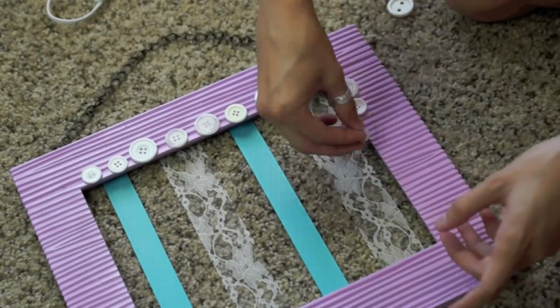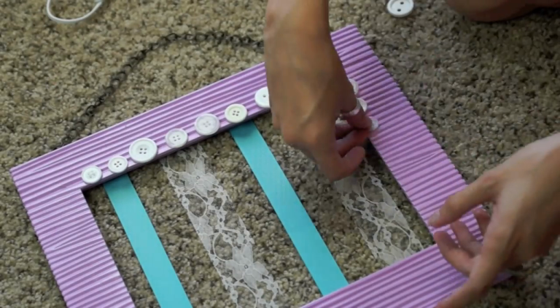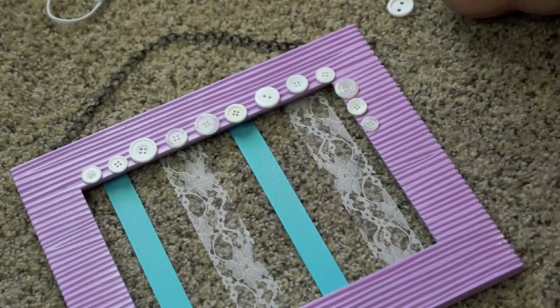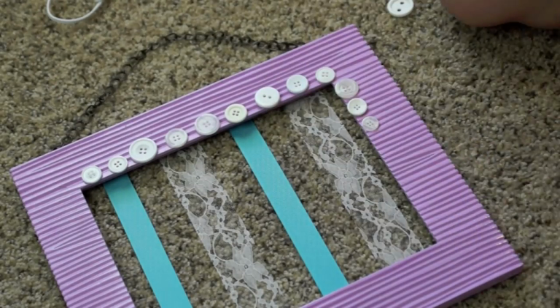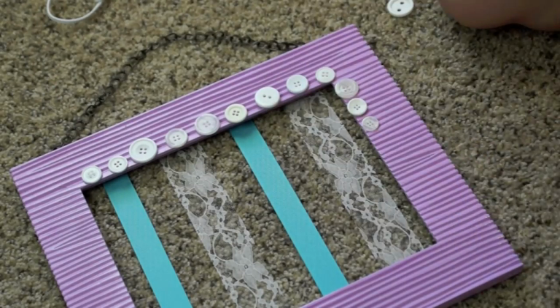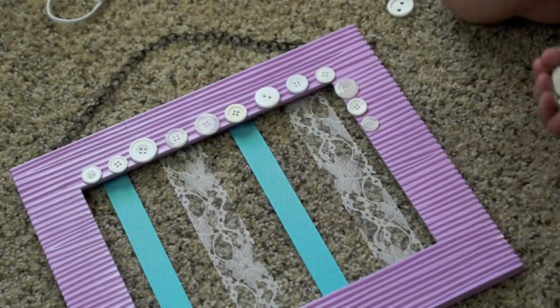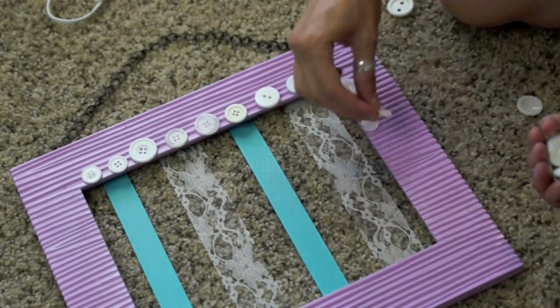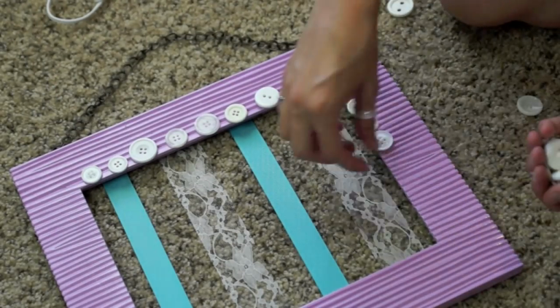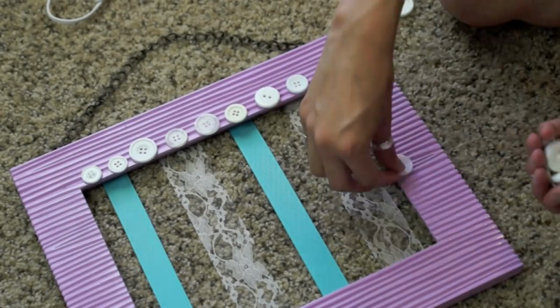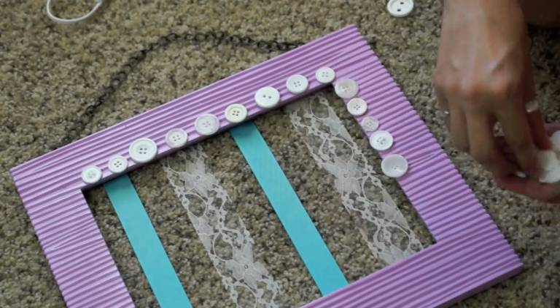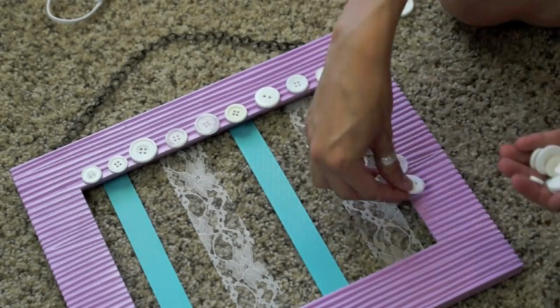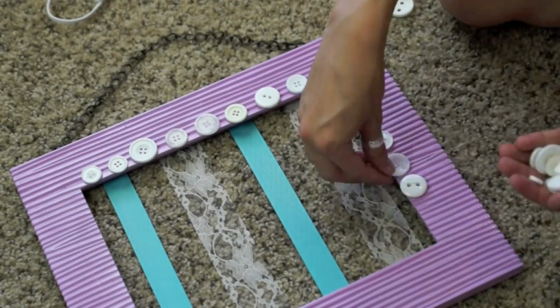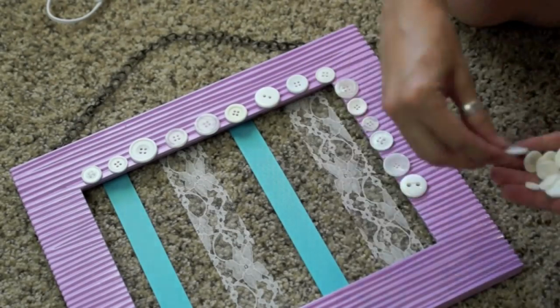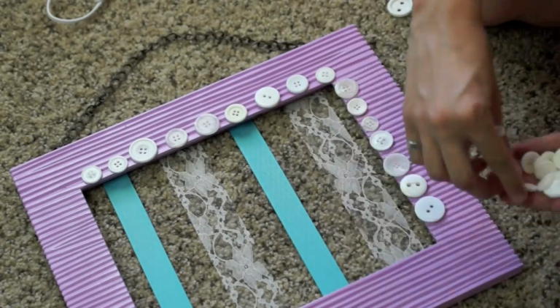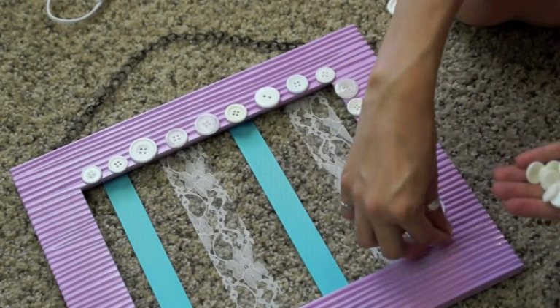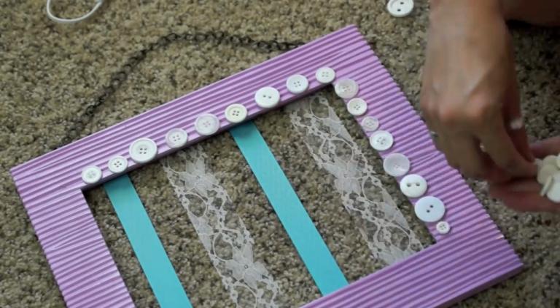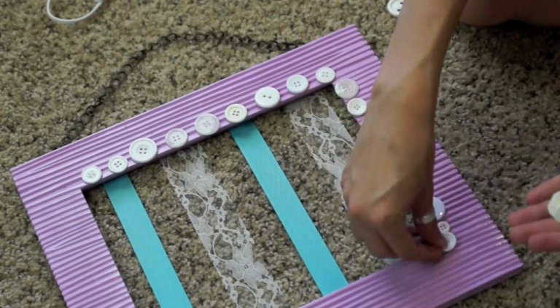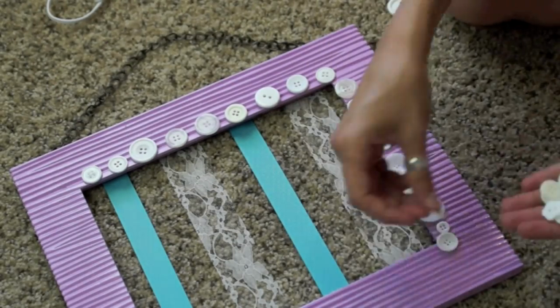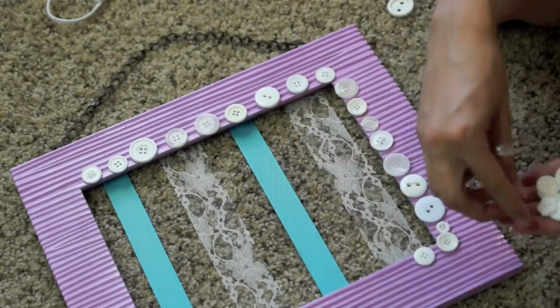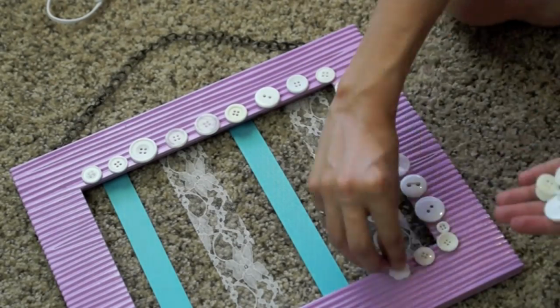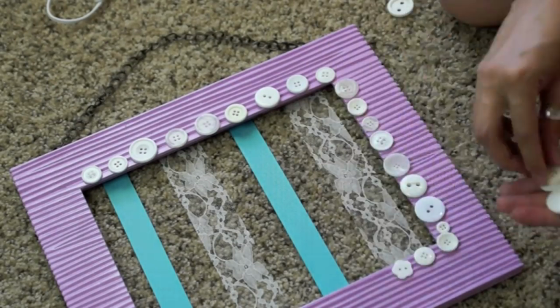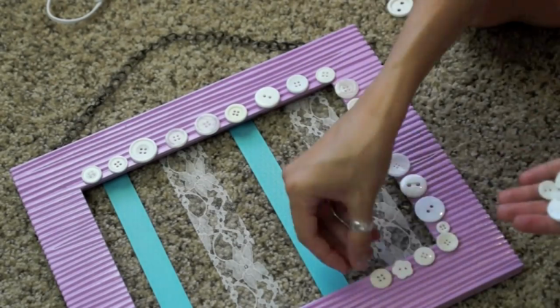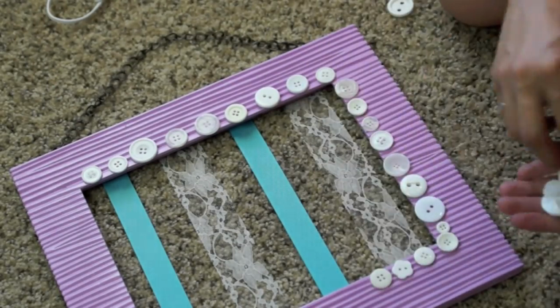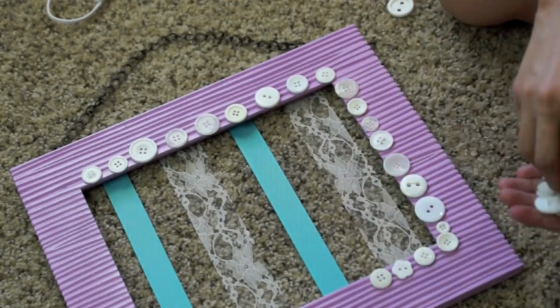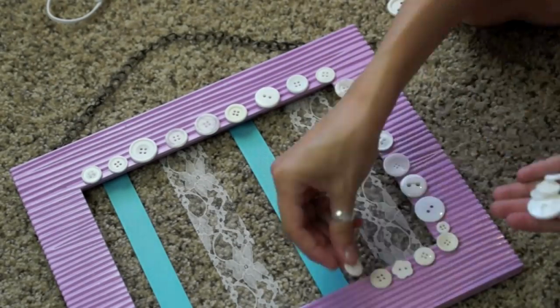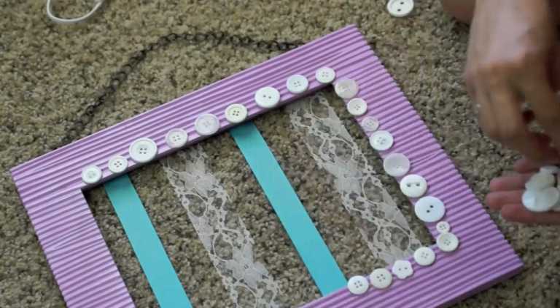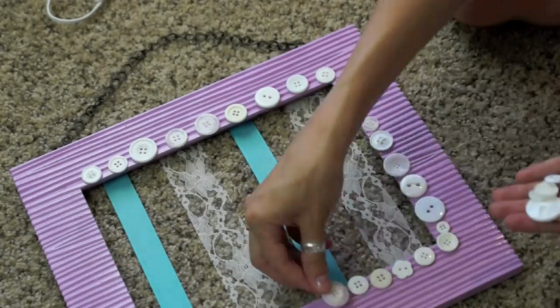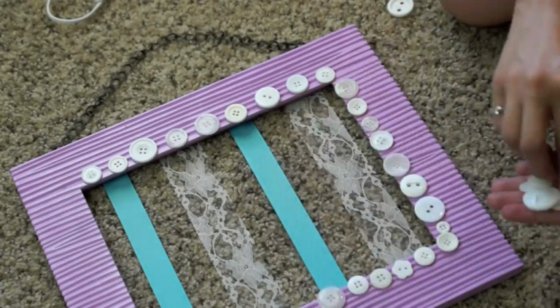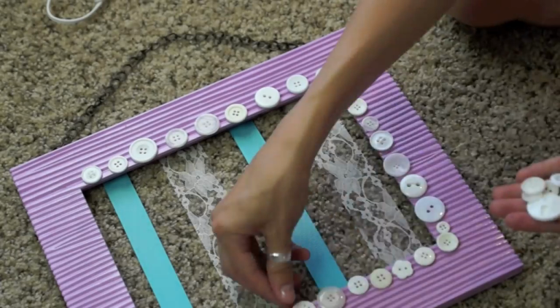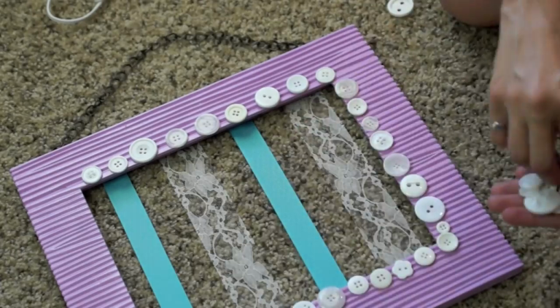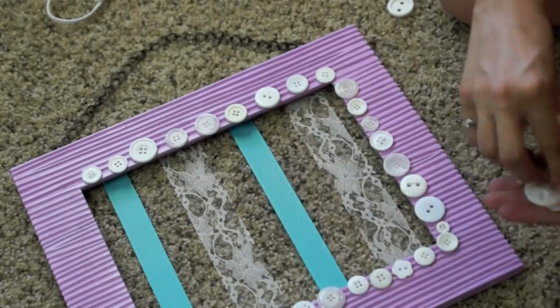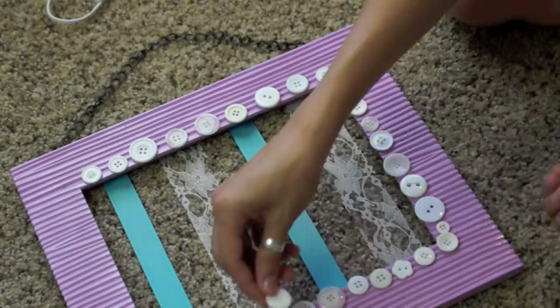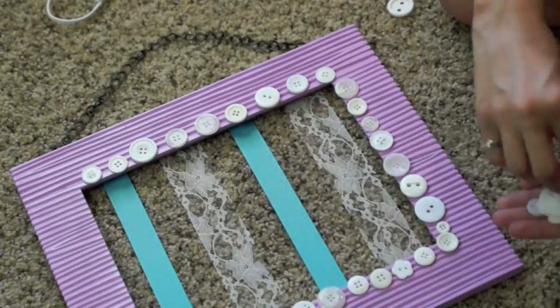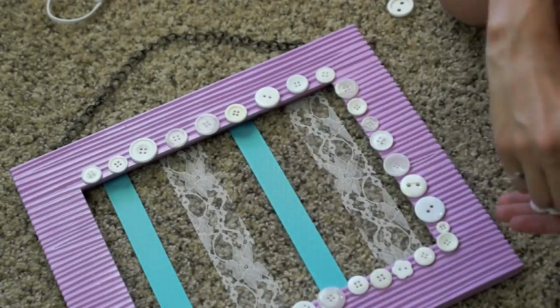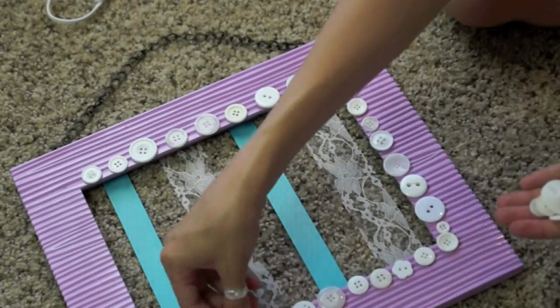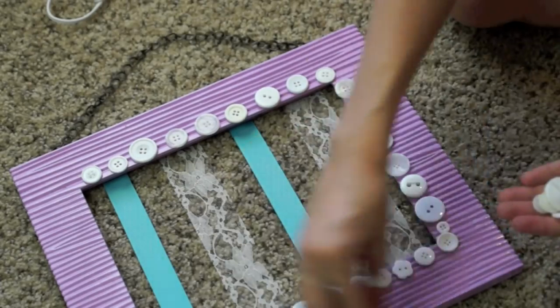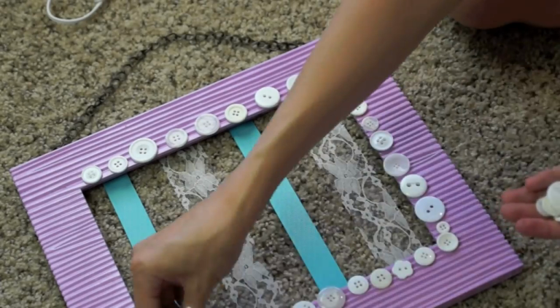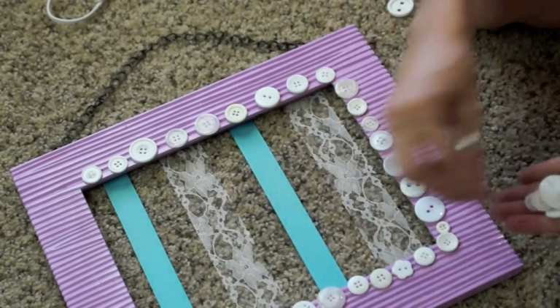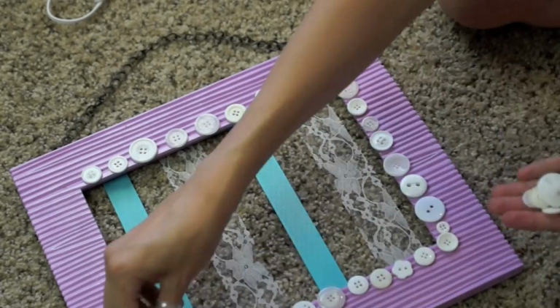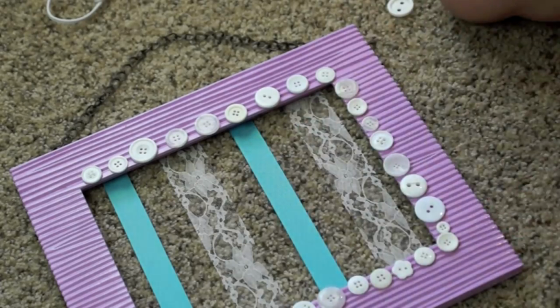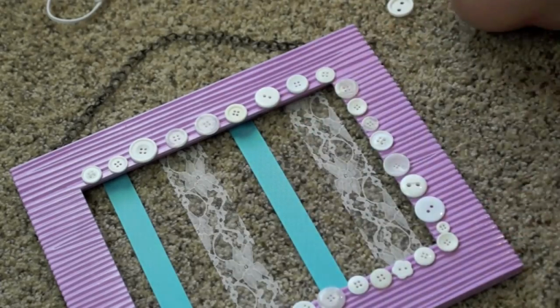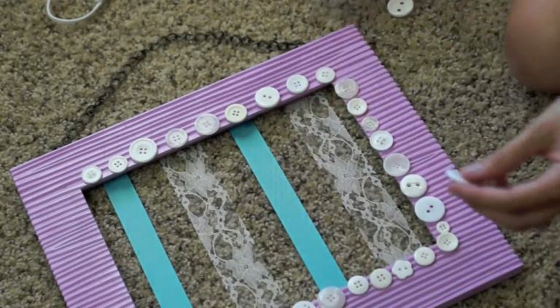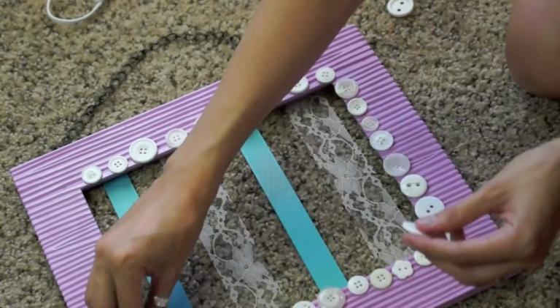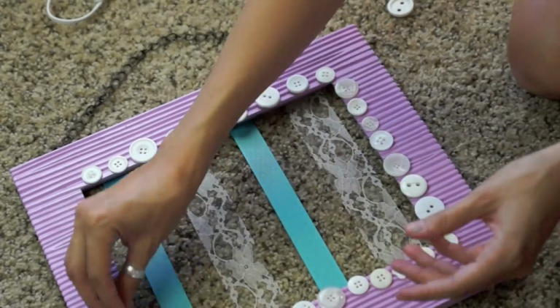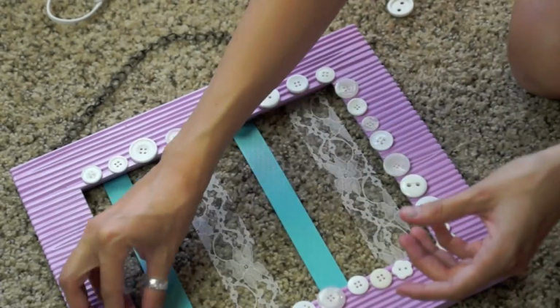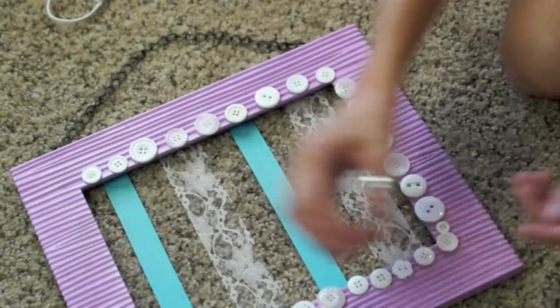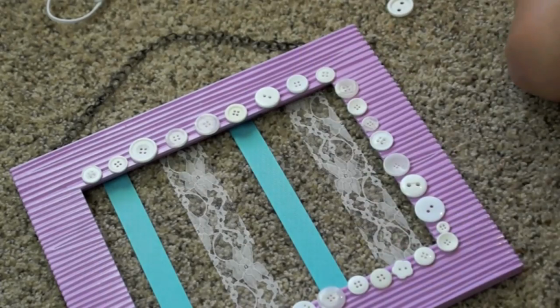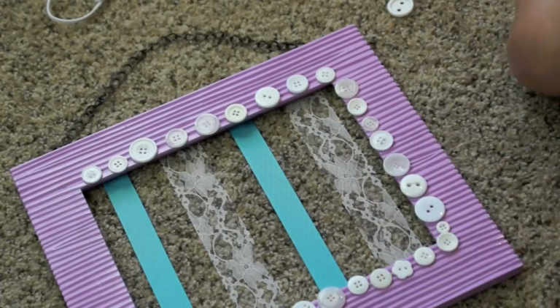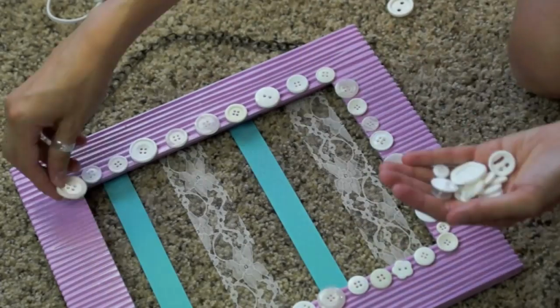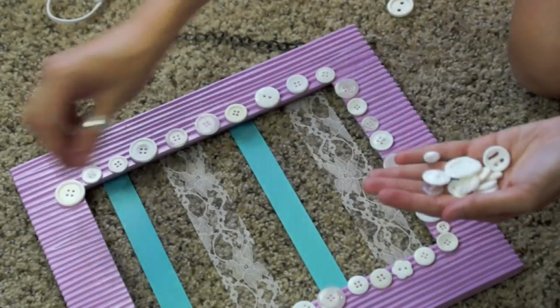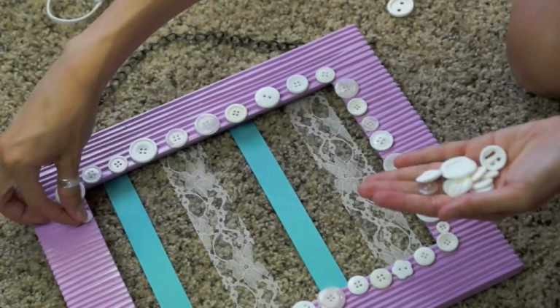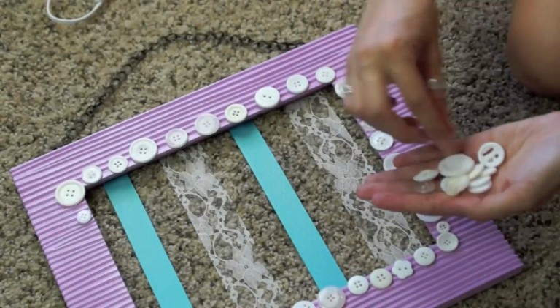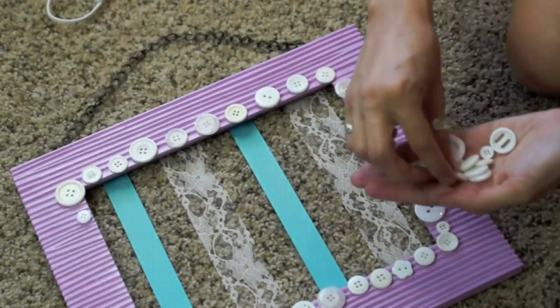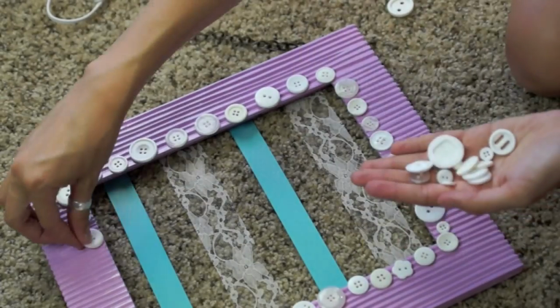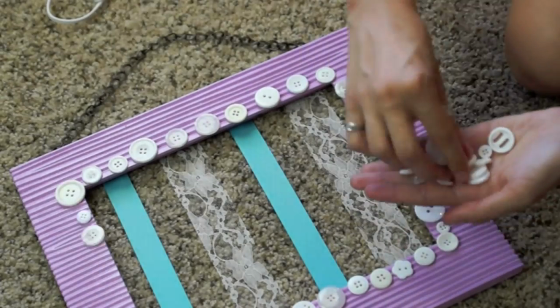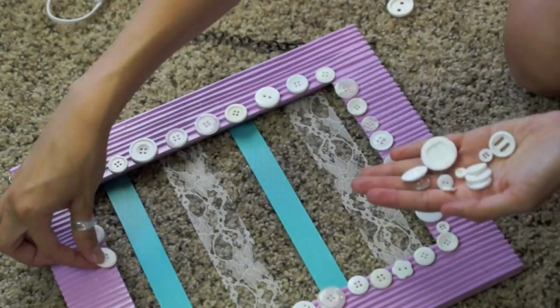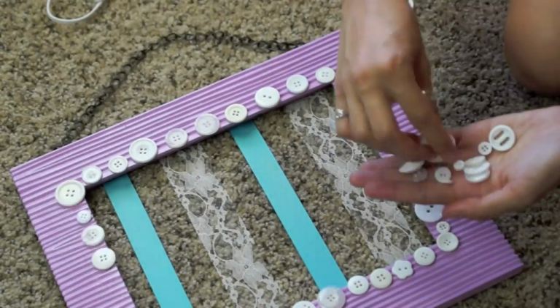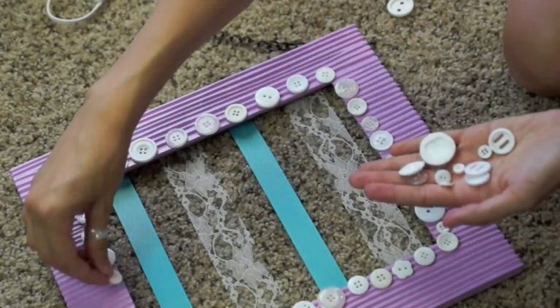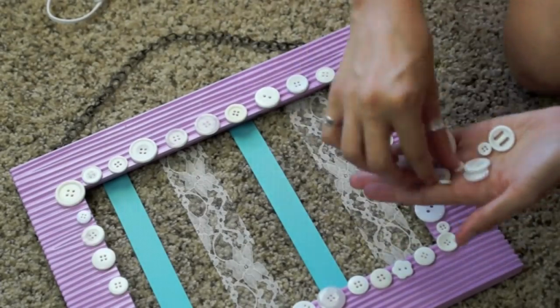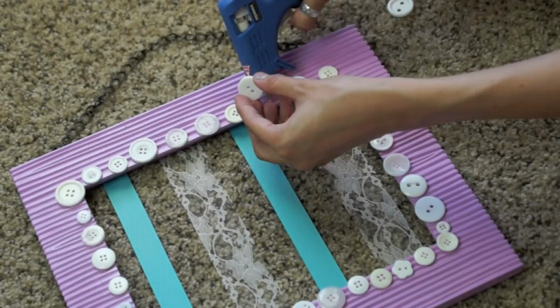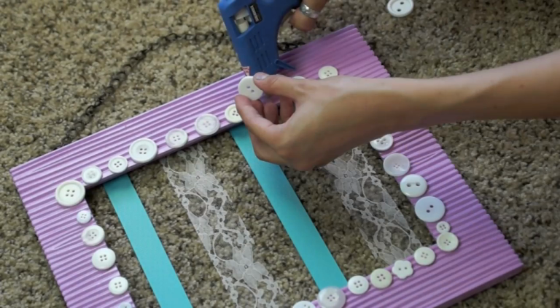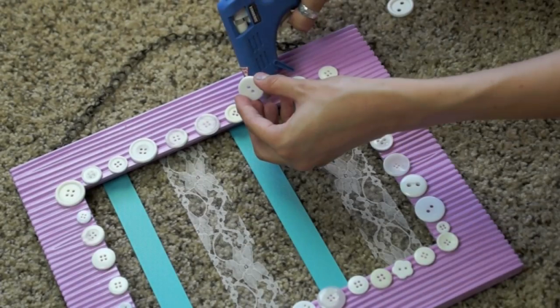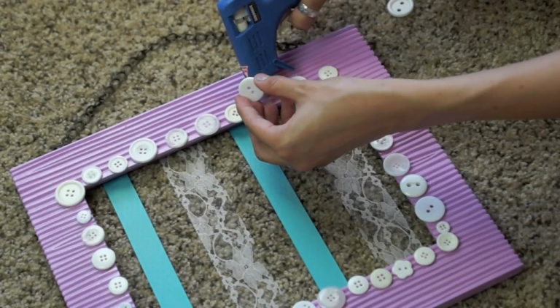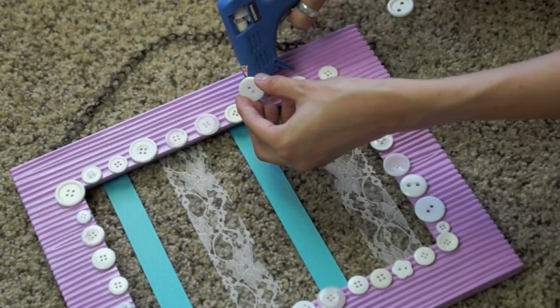For Elena's frame I also decided to use buttons. I kind of think buttons are a good contrast to the big frilly bows, but like I said you could do whatever you want.